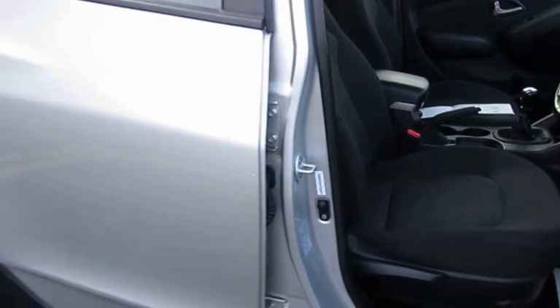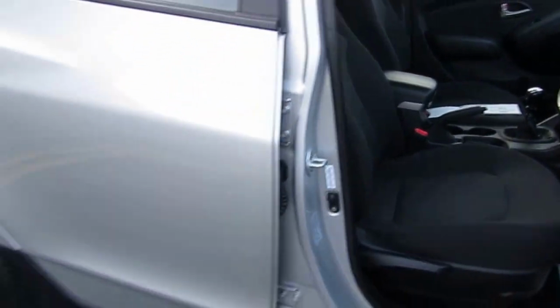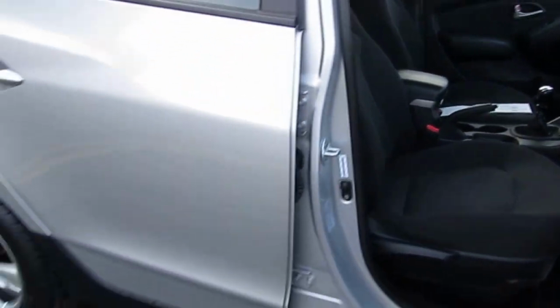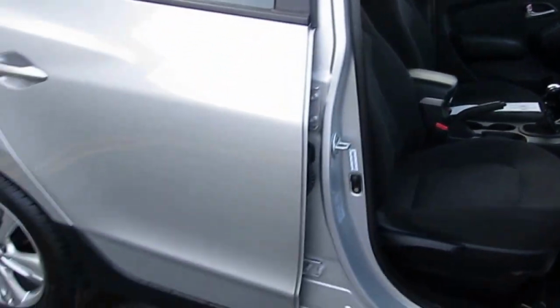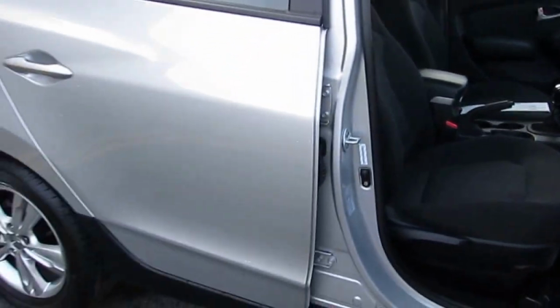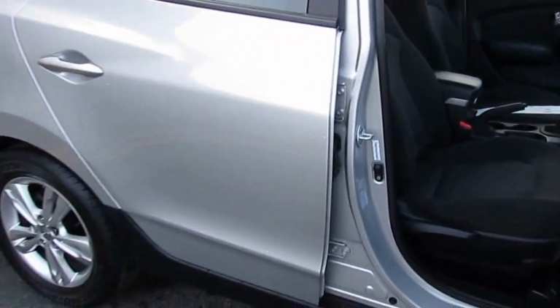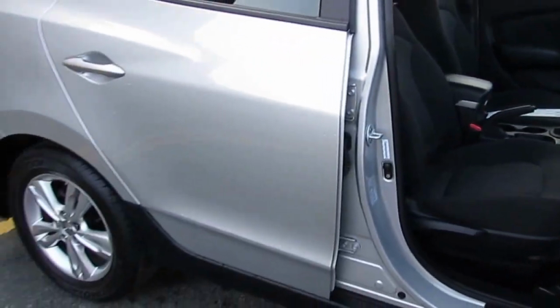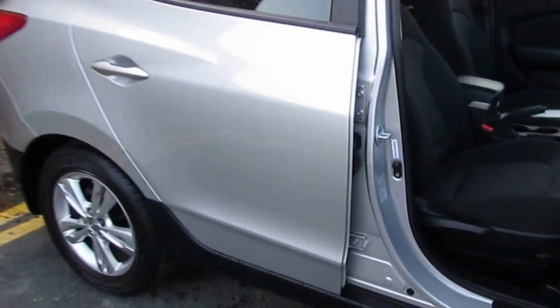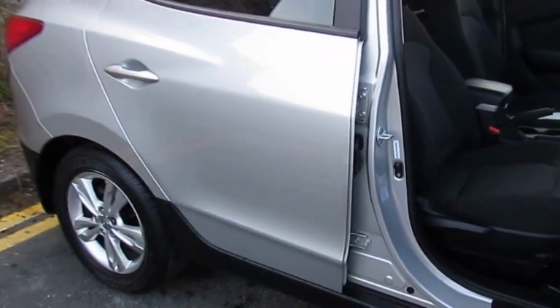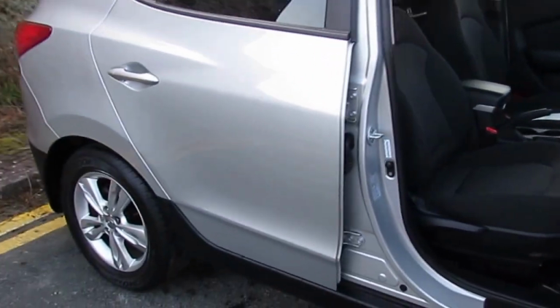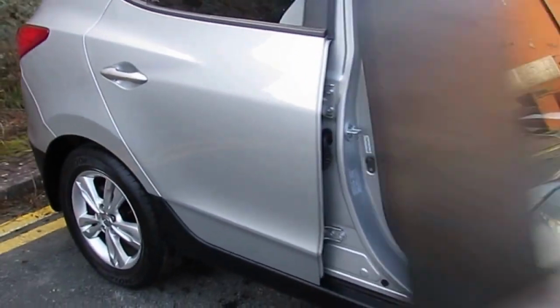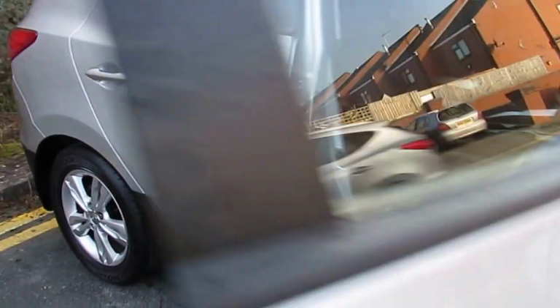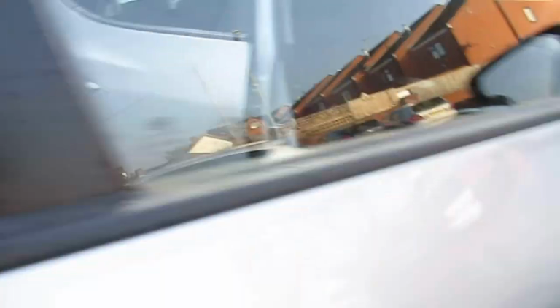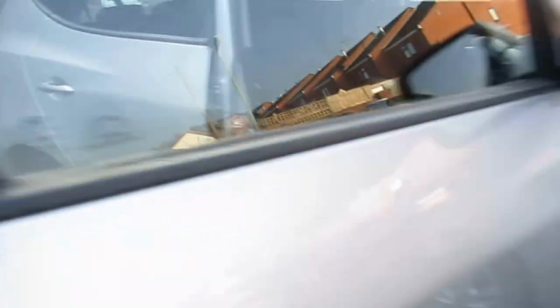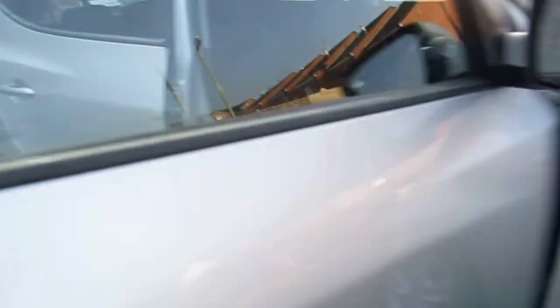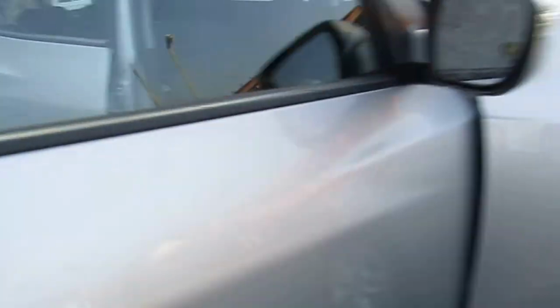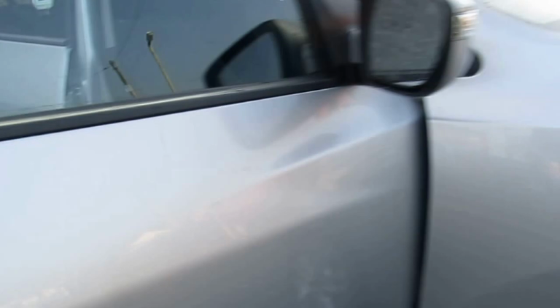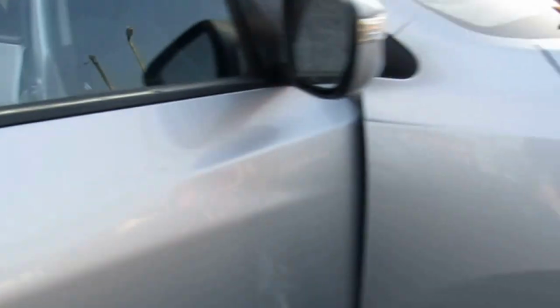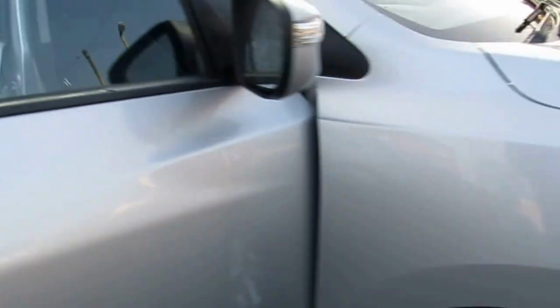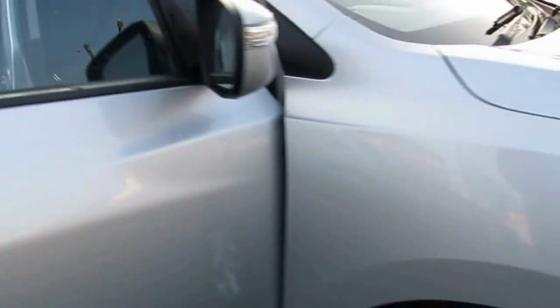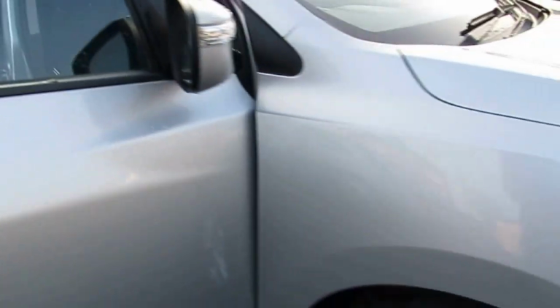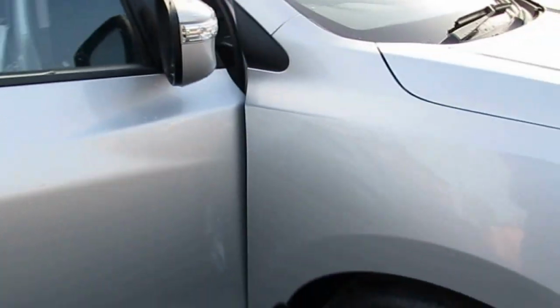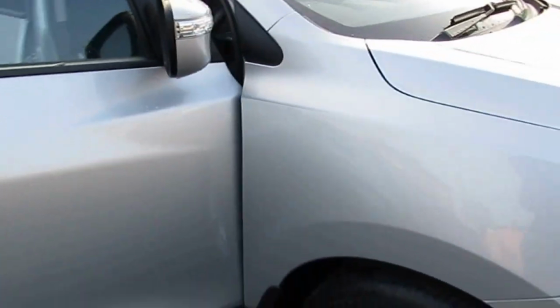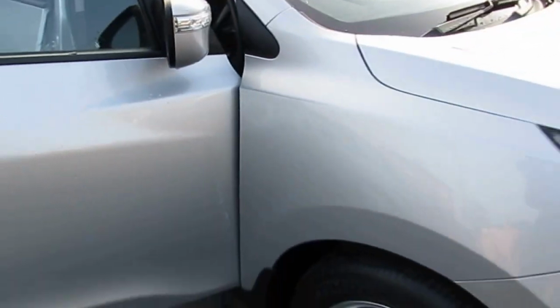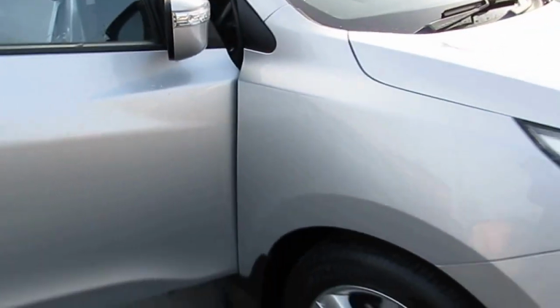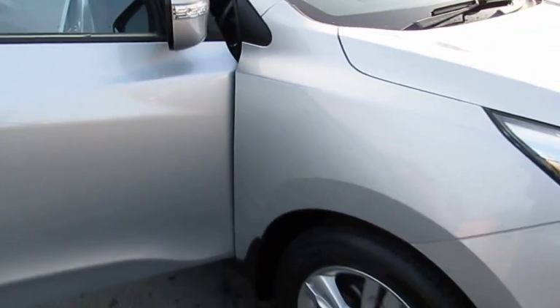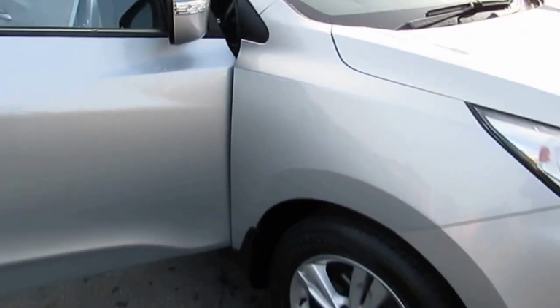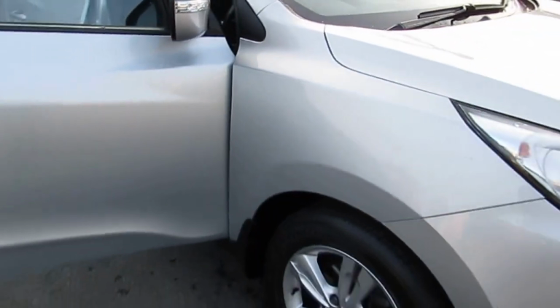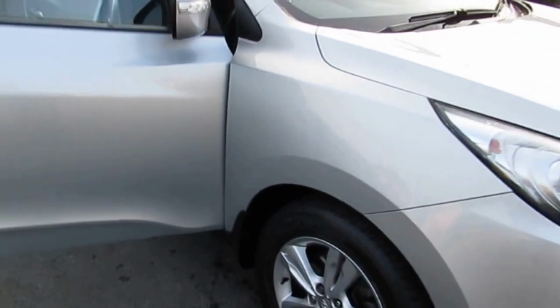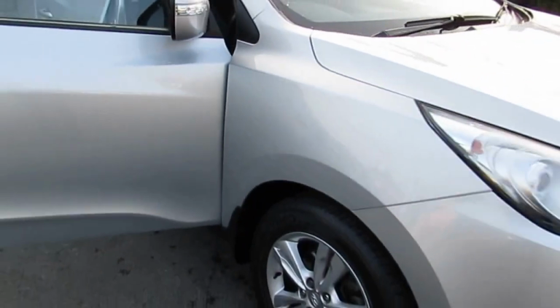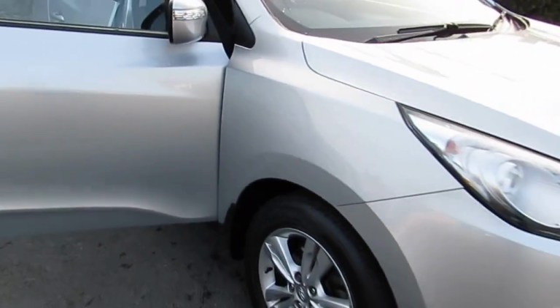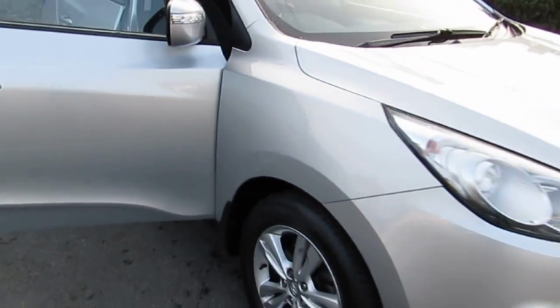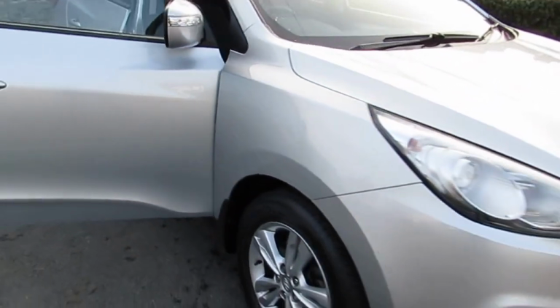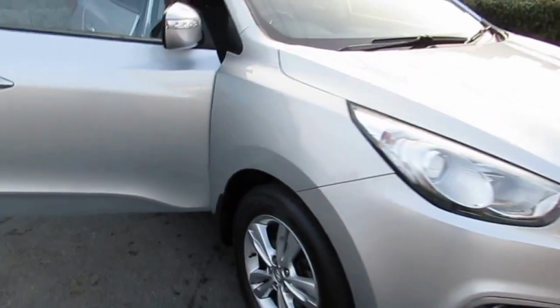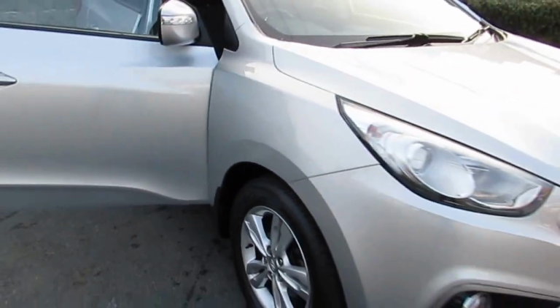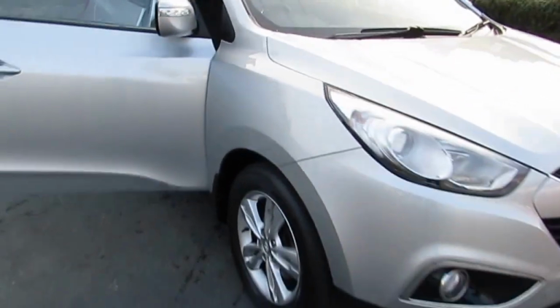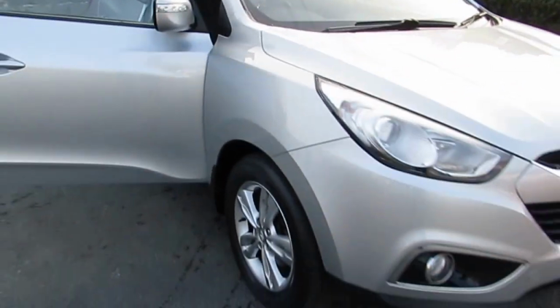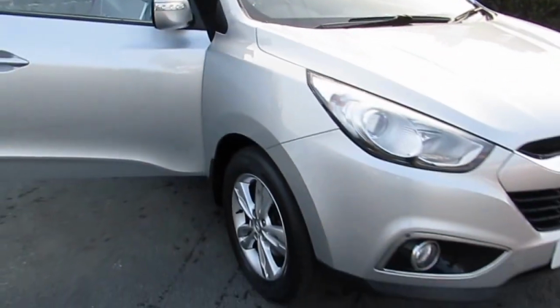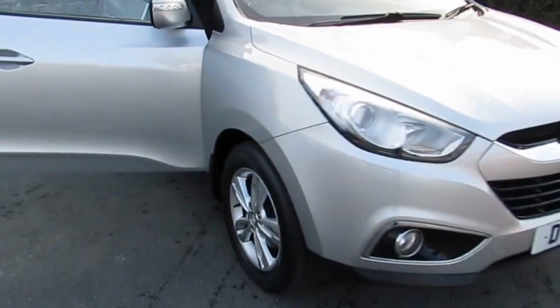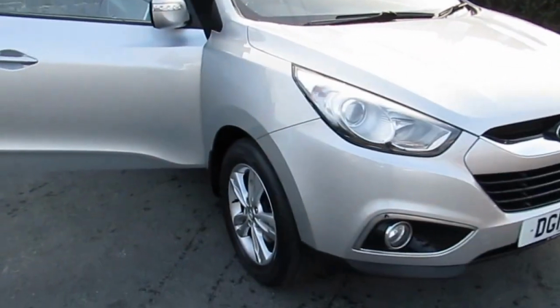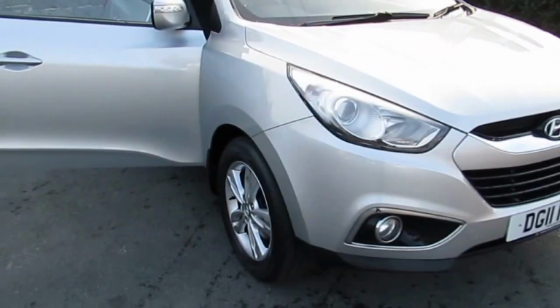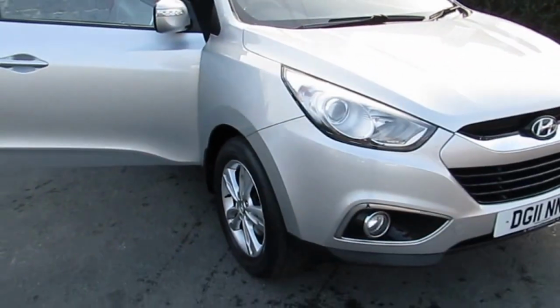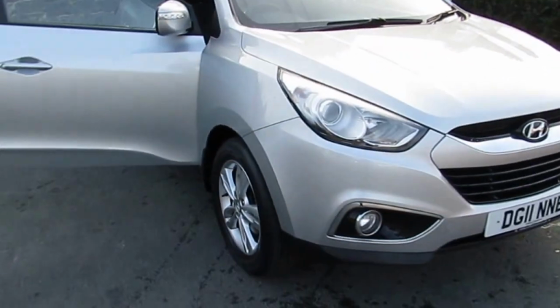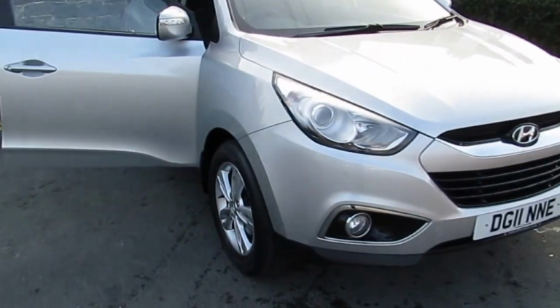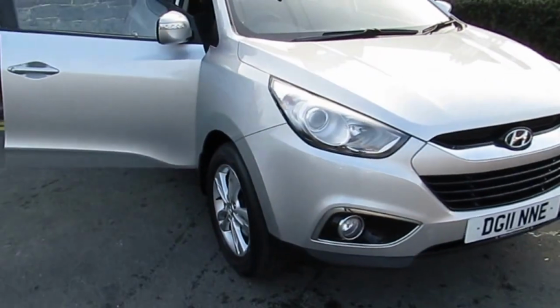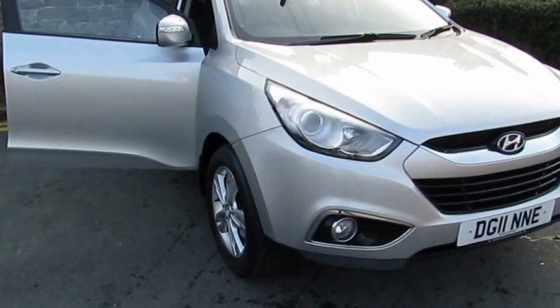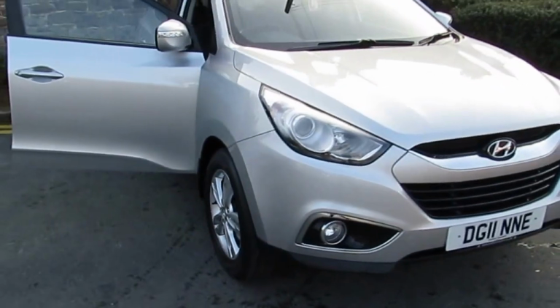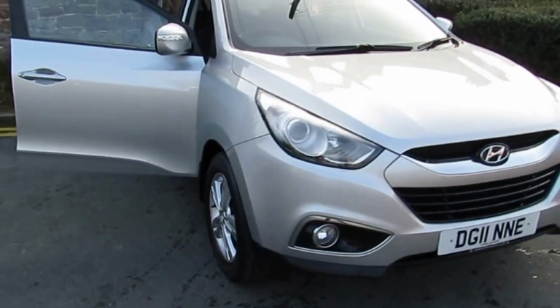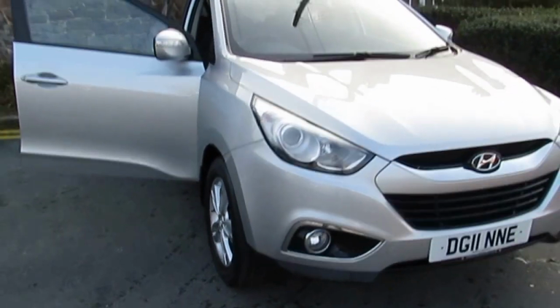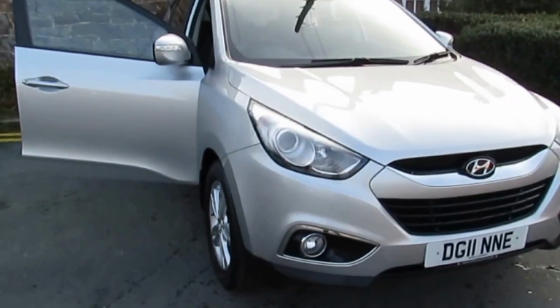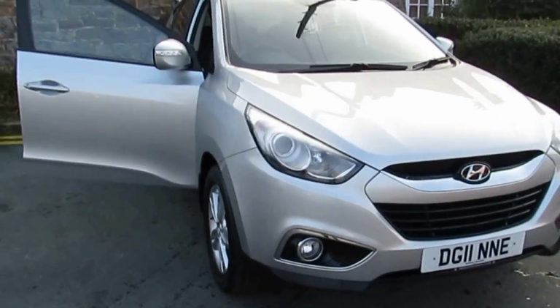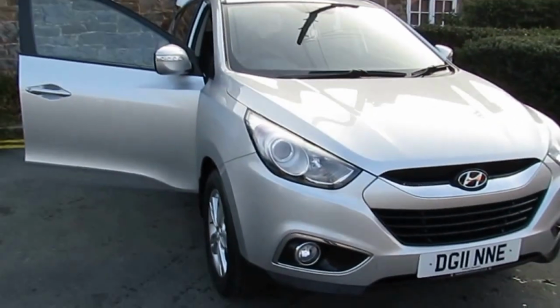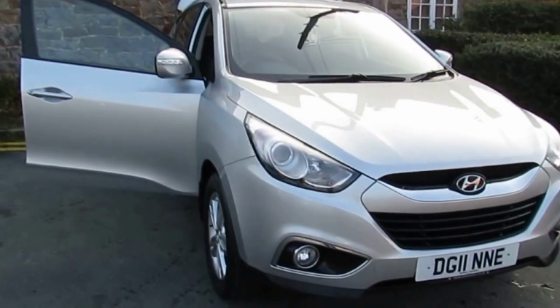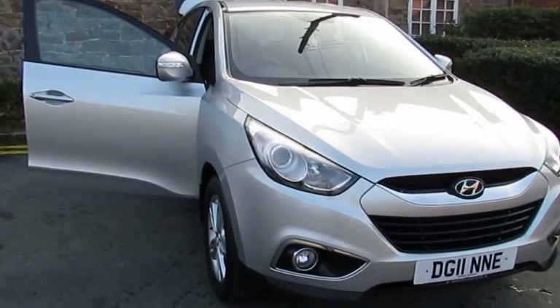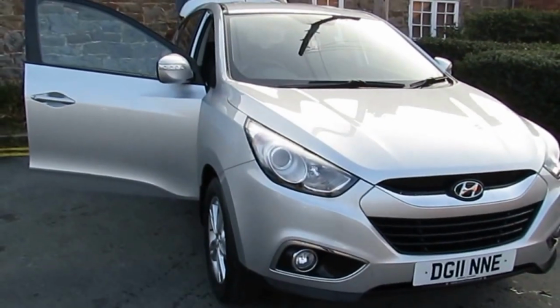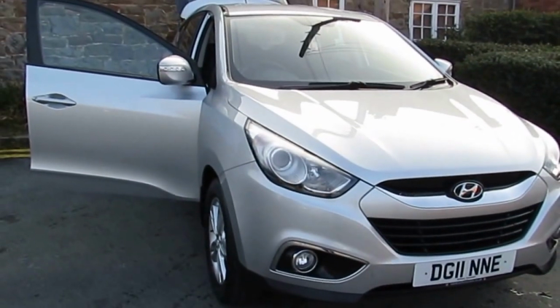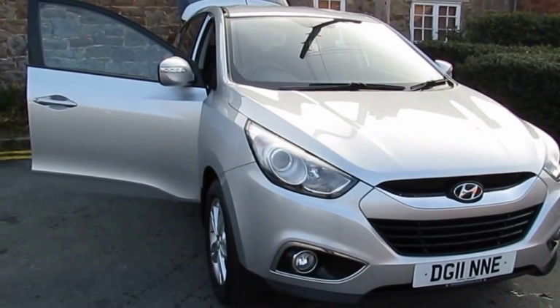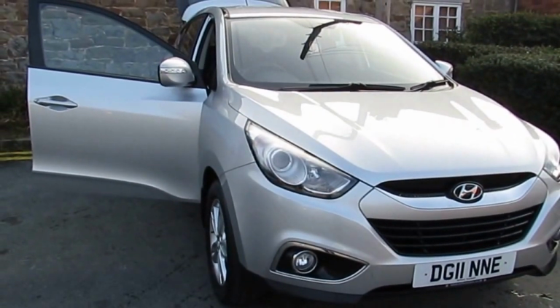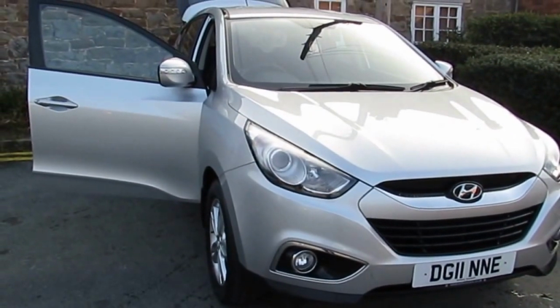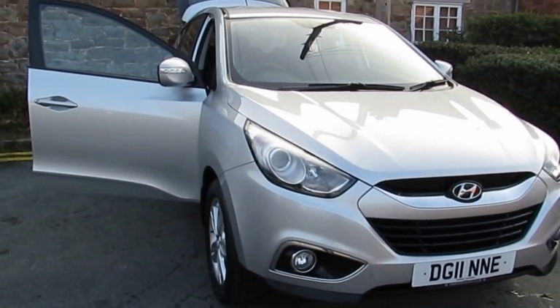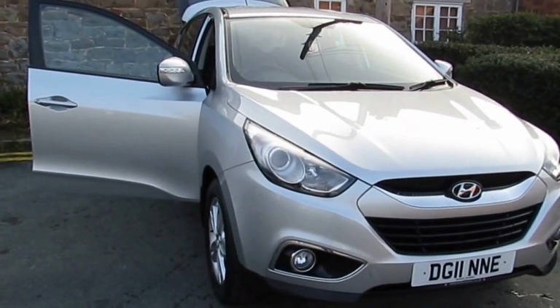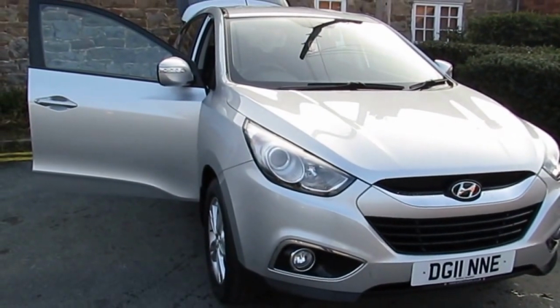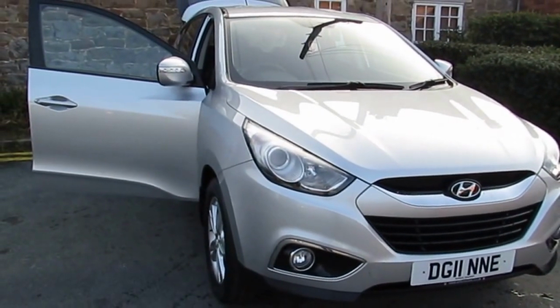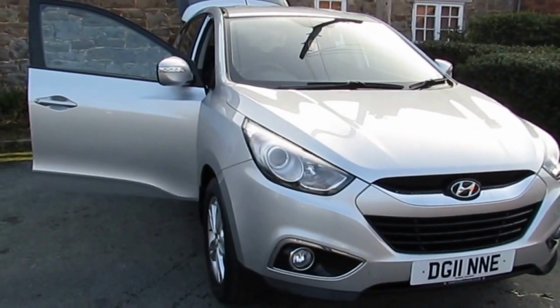So this is the Hyundai iX35. Hope to see you soon in Osler Street. Thank you.